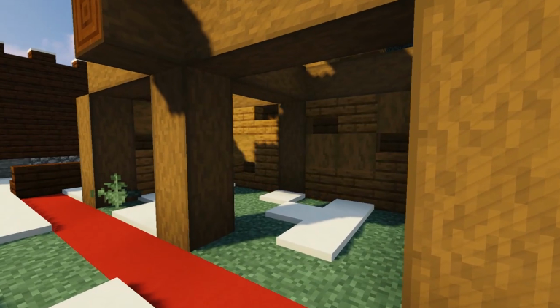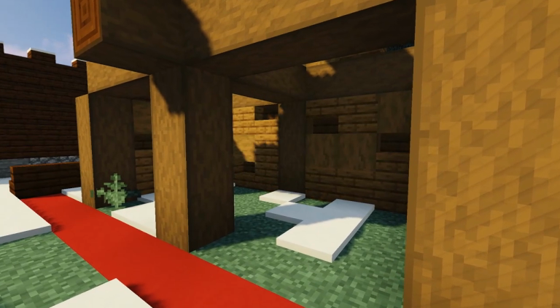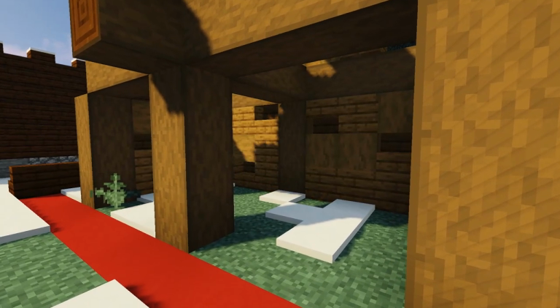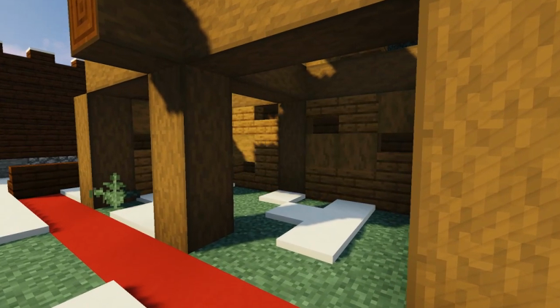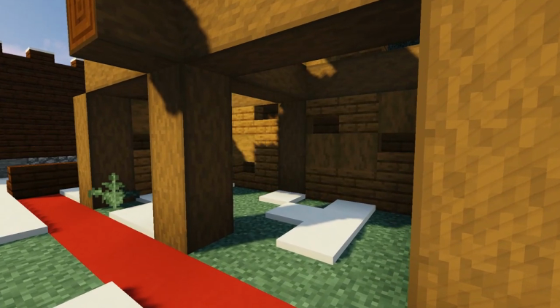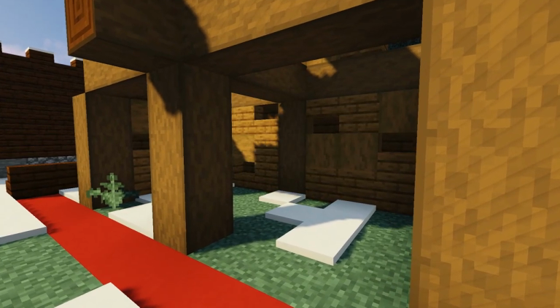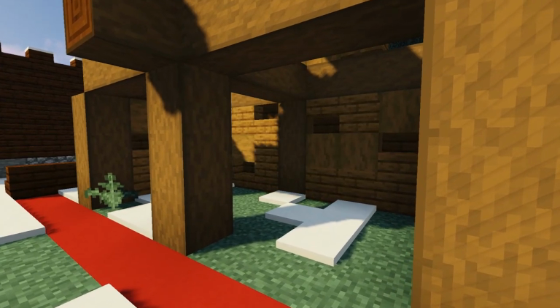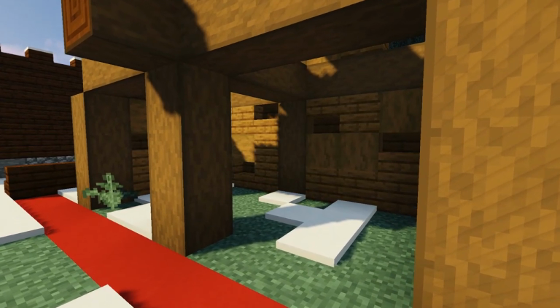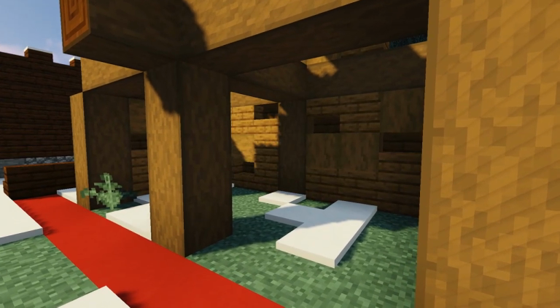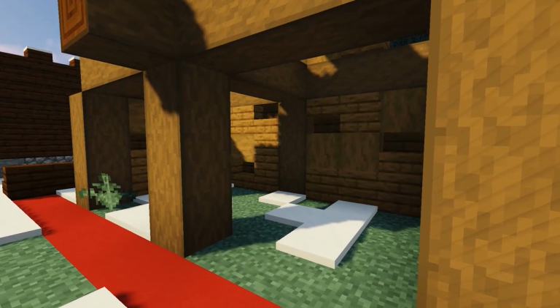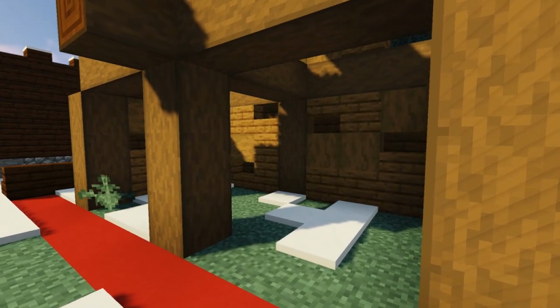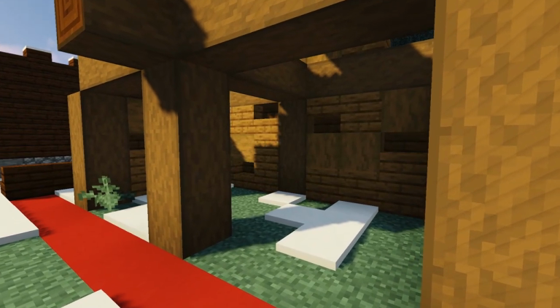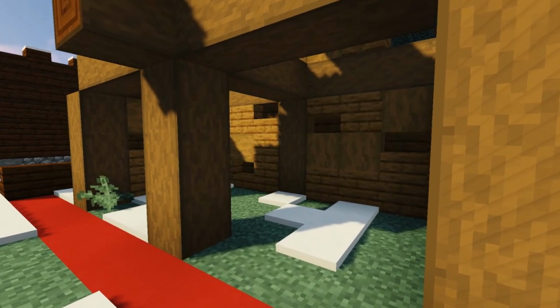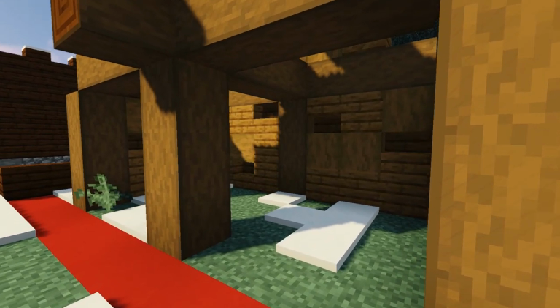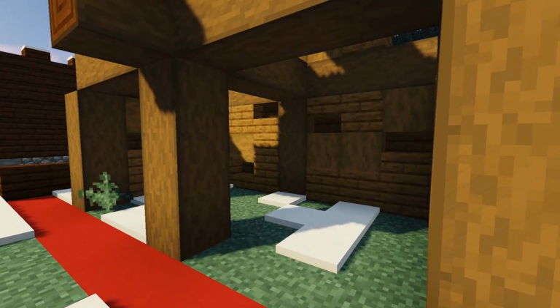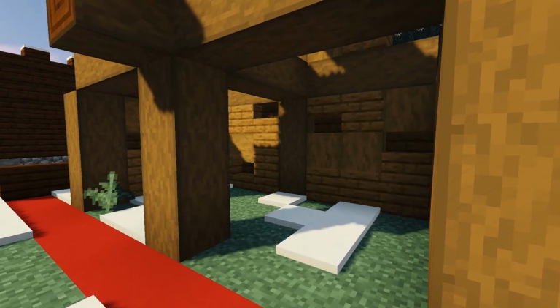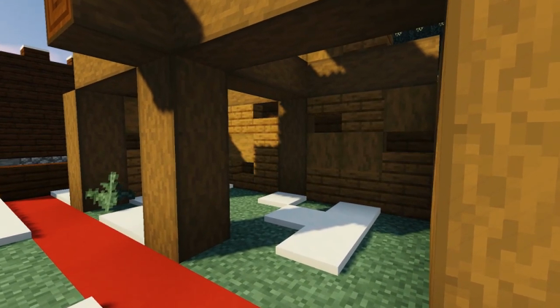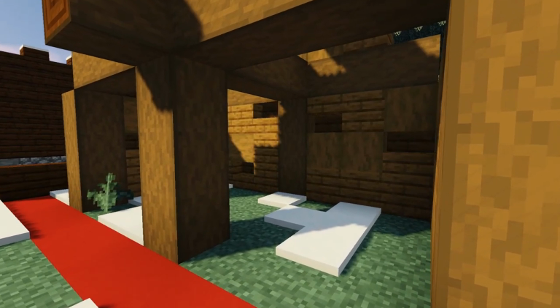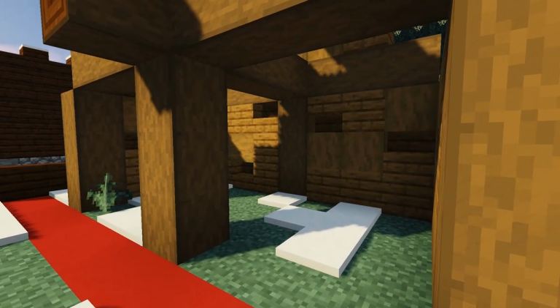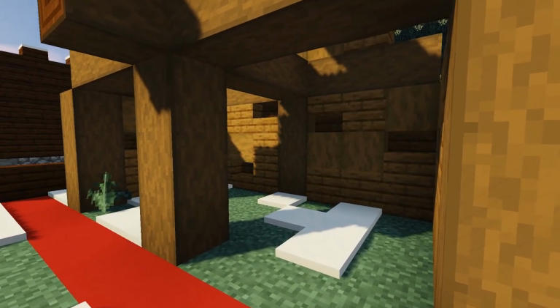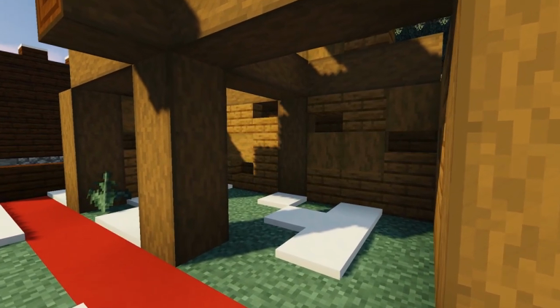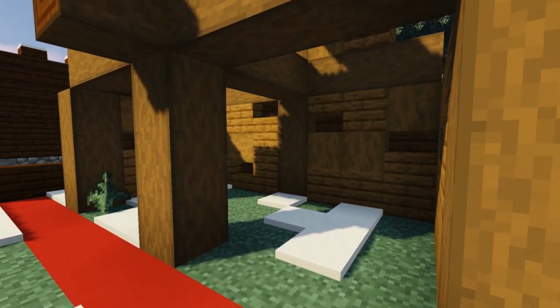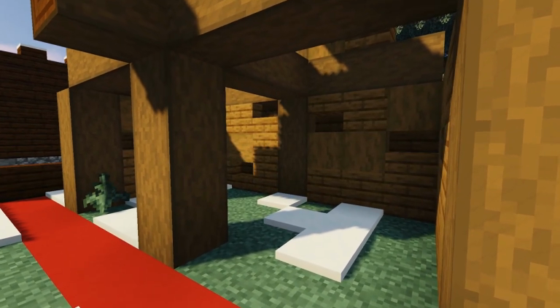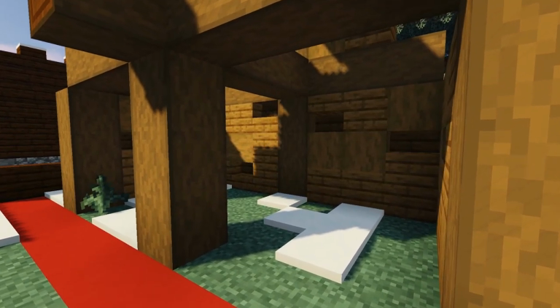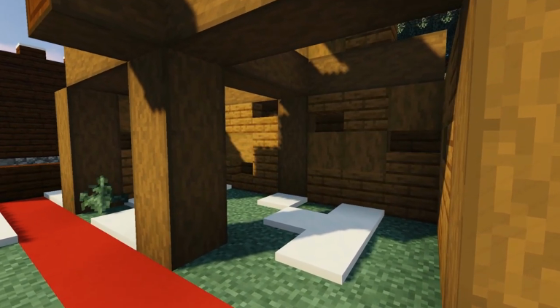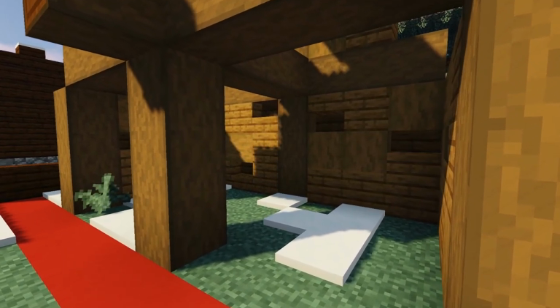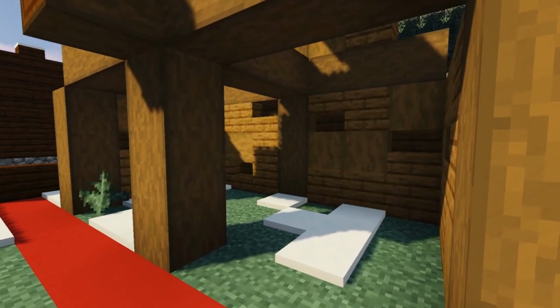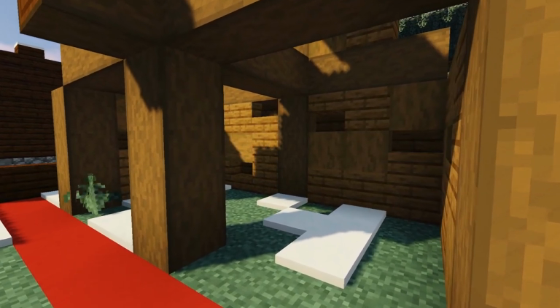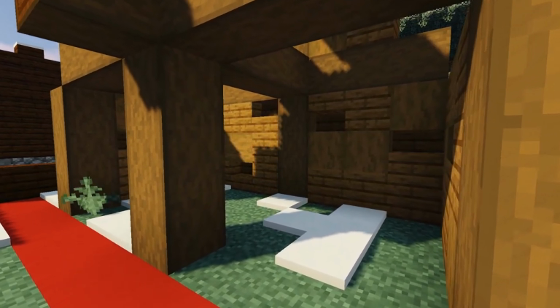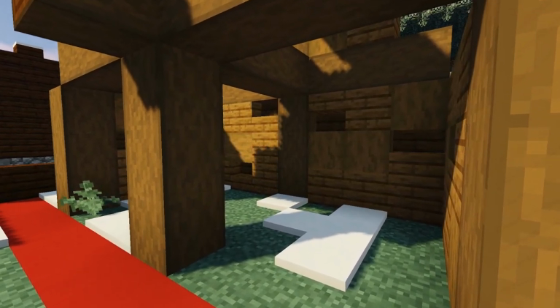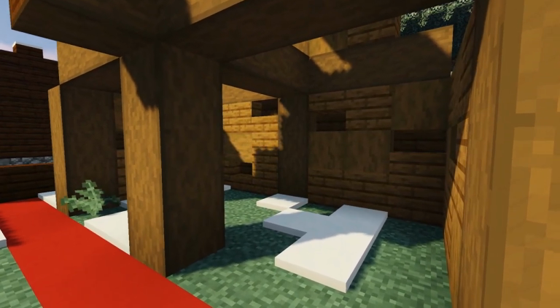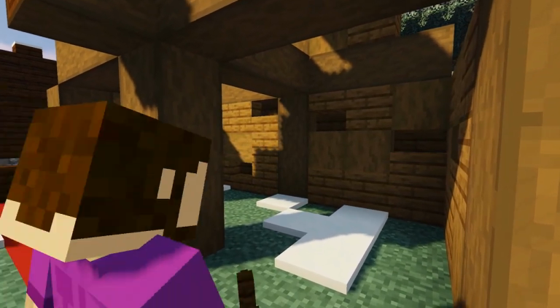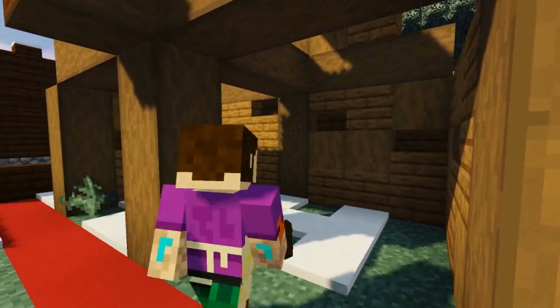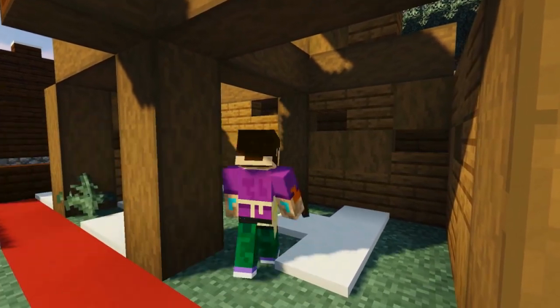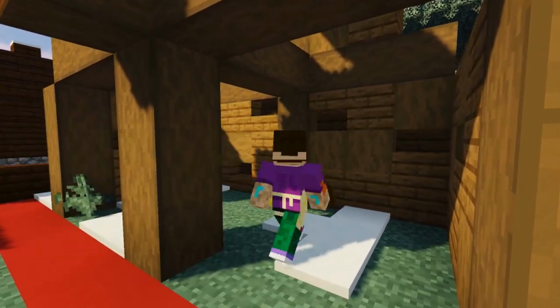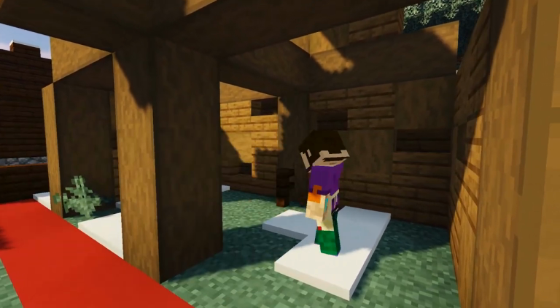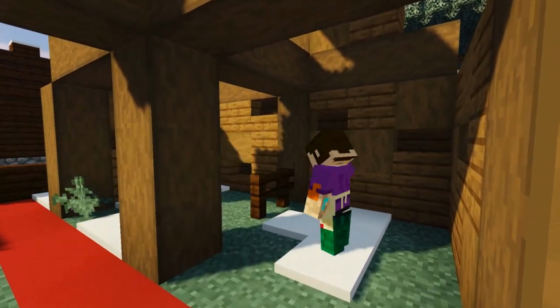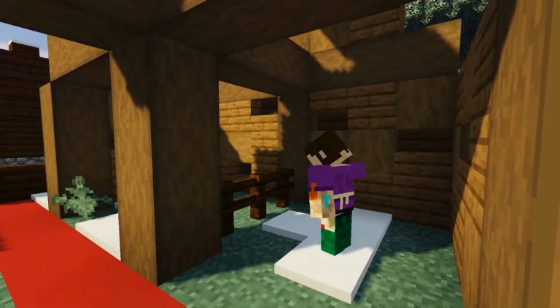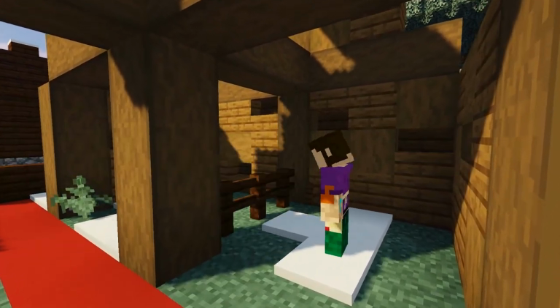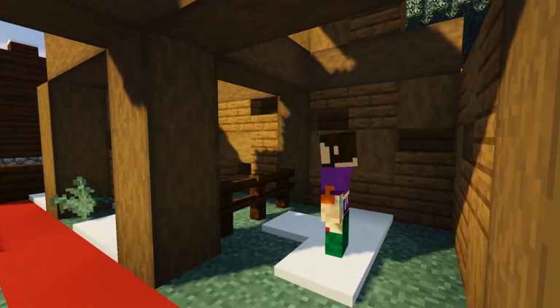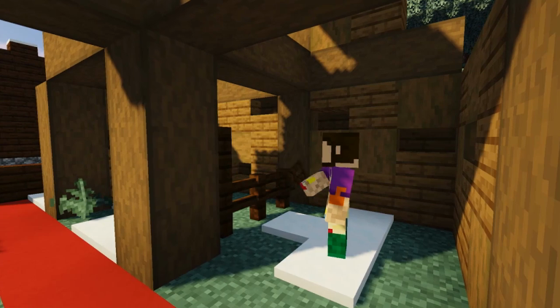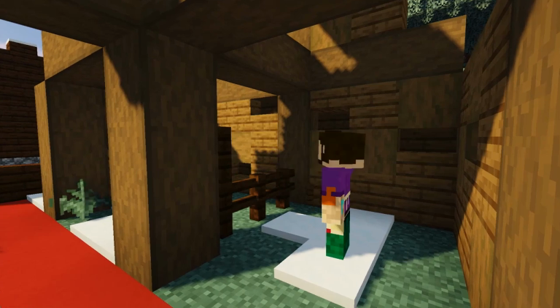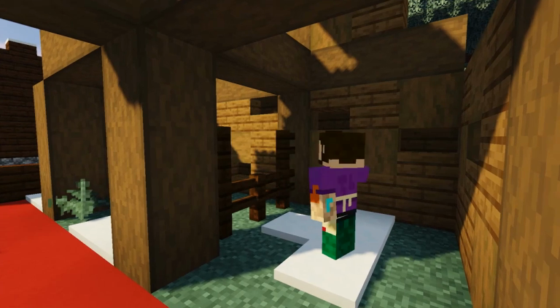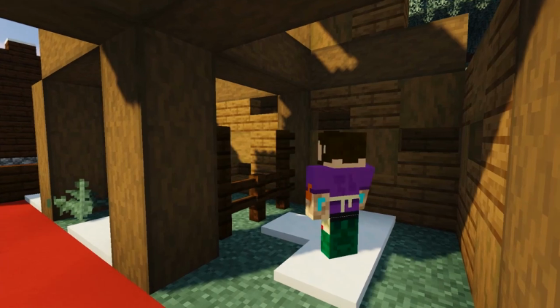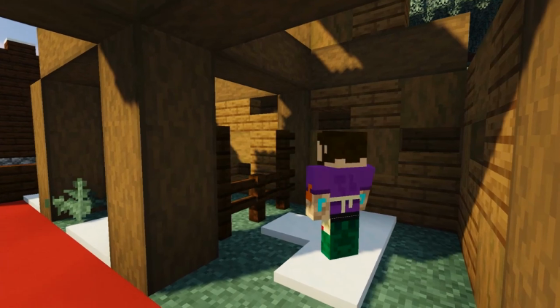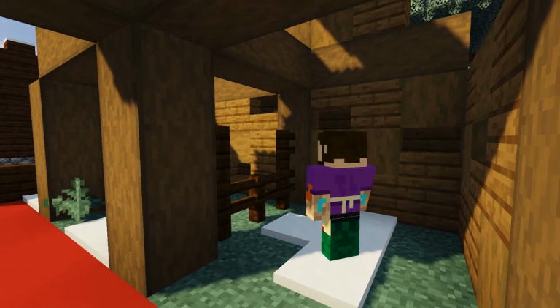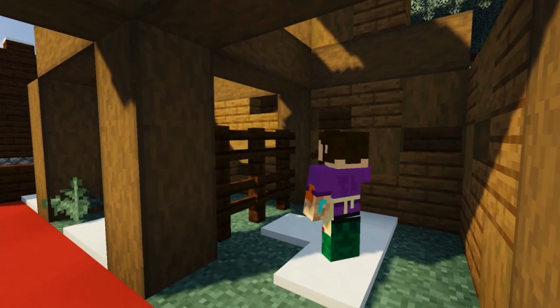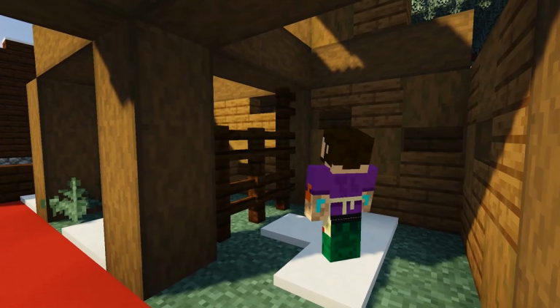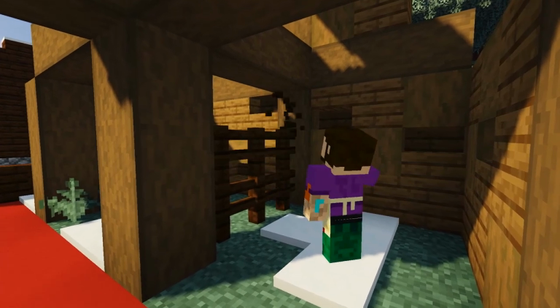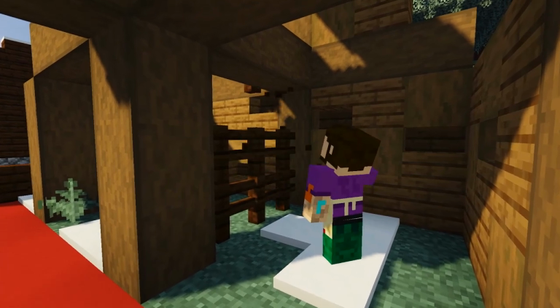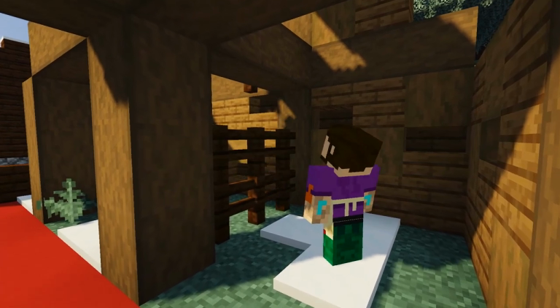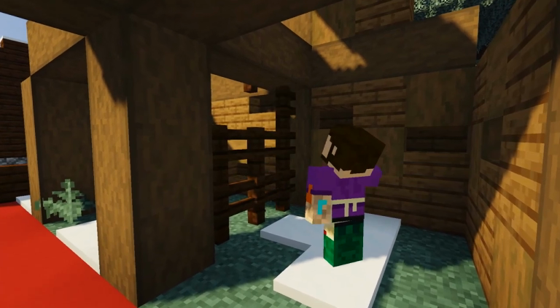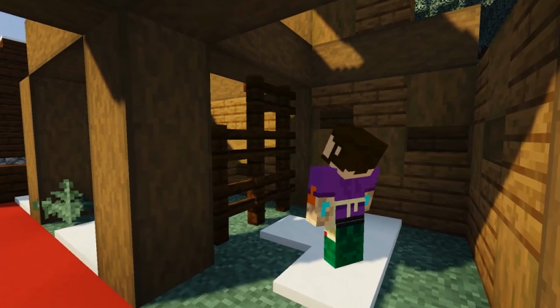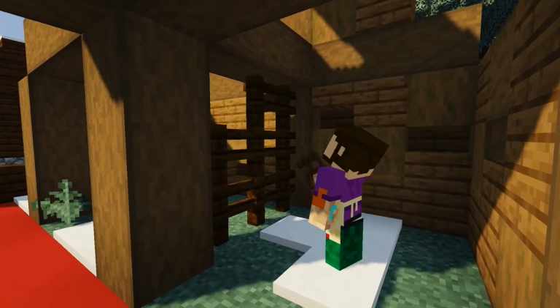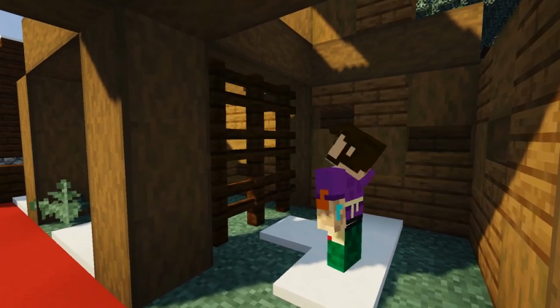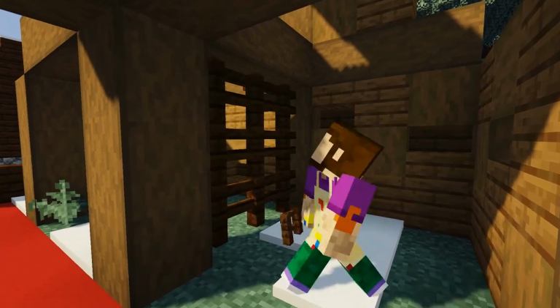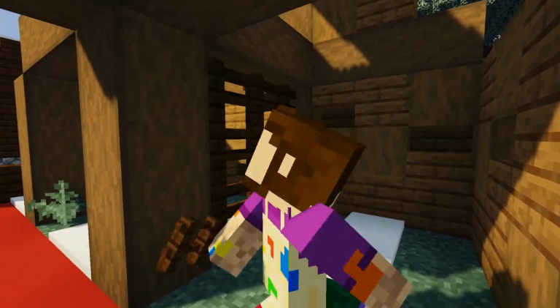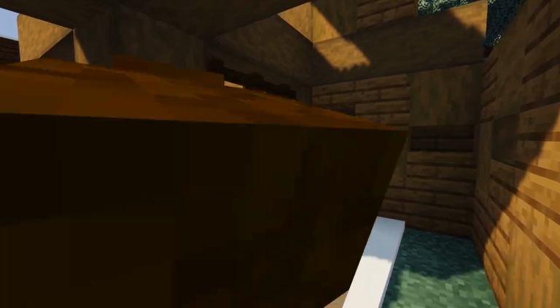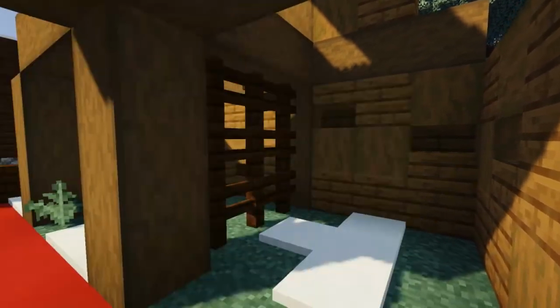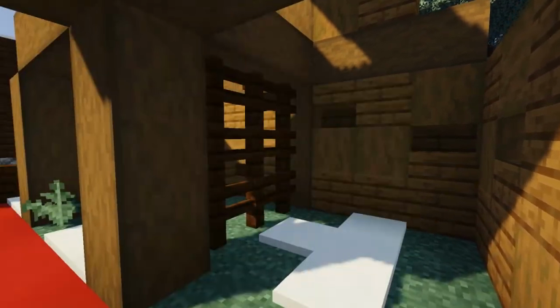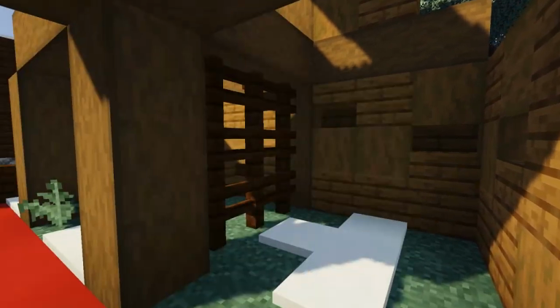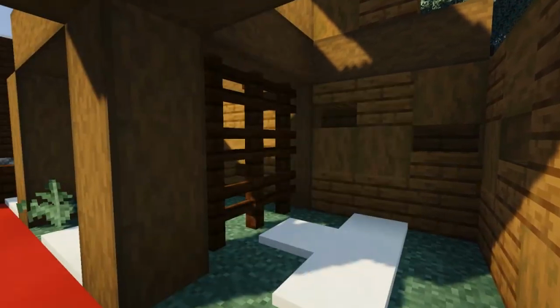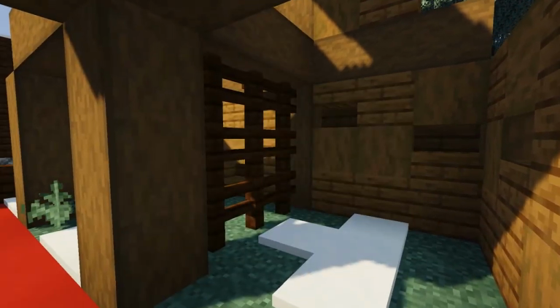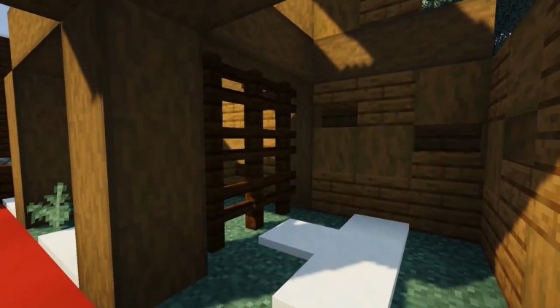Next we're going to grab some dark oak fences and we're going to fill in the wall in between each stable to form a sort of barrier between them.